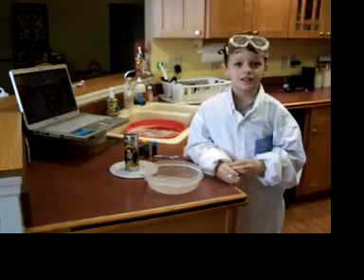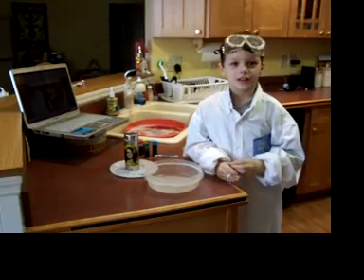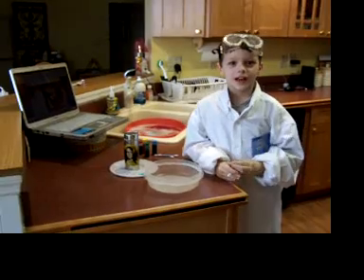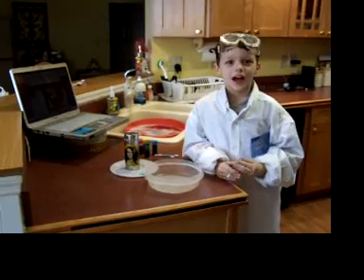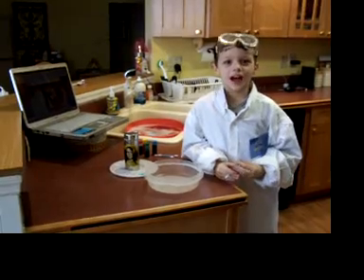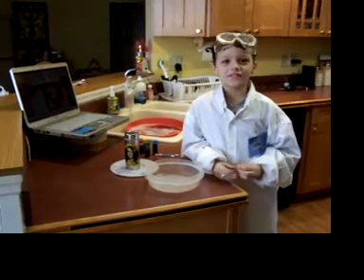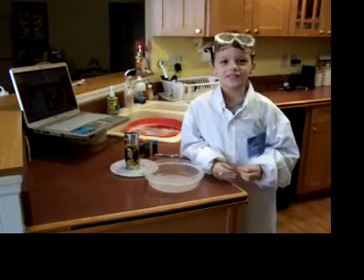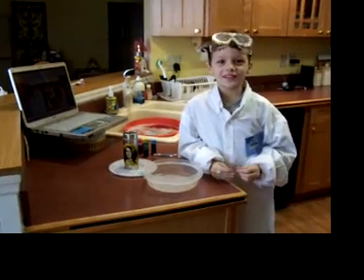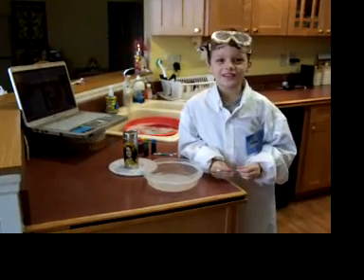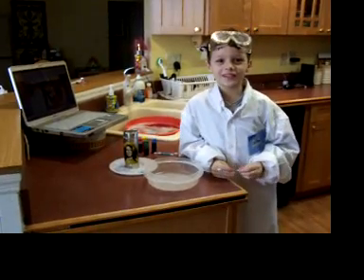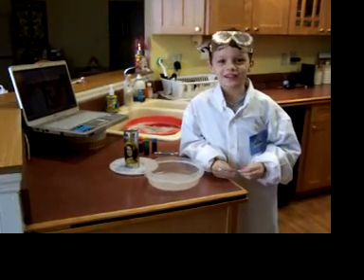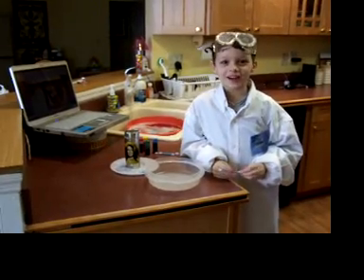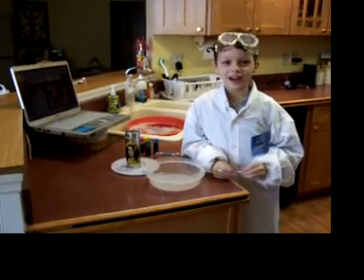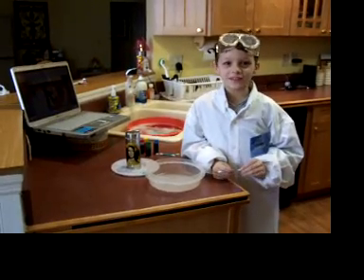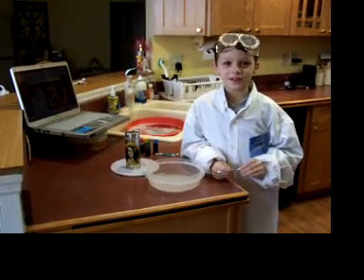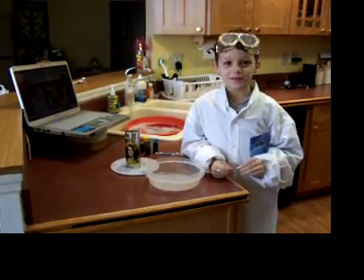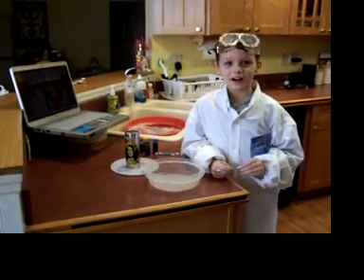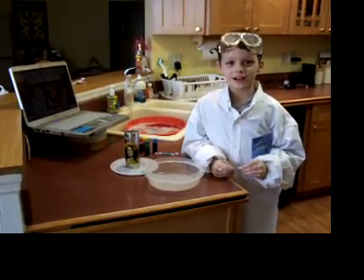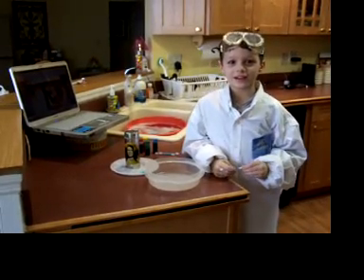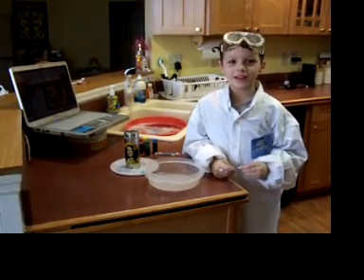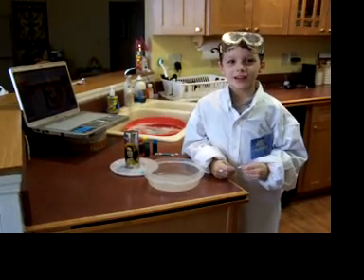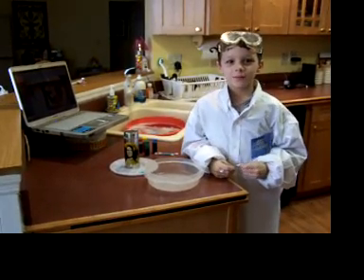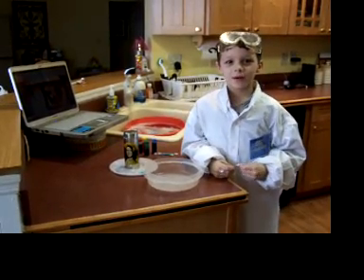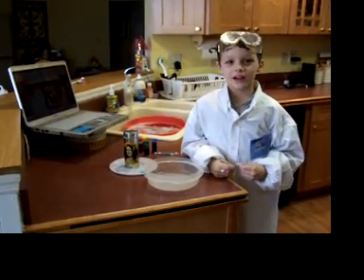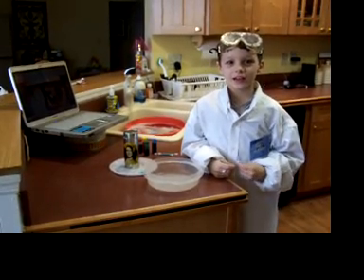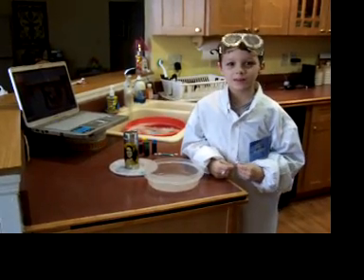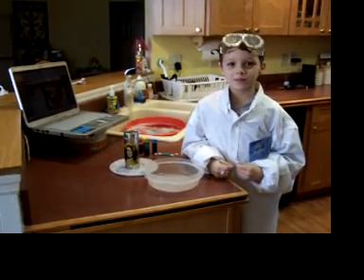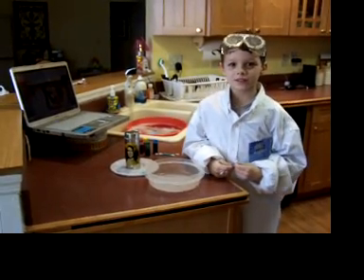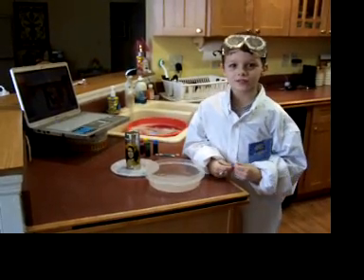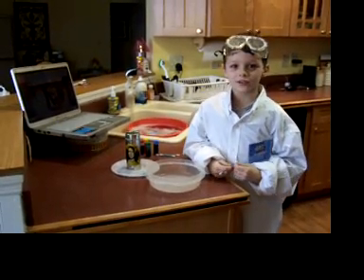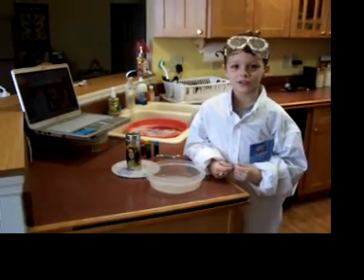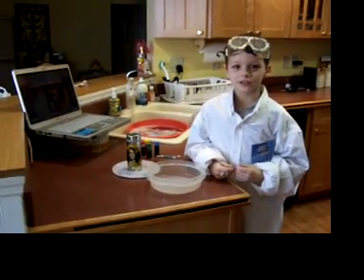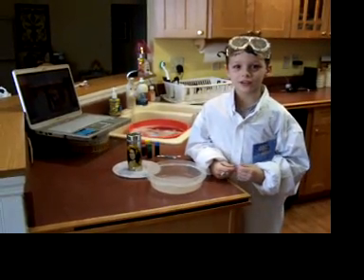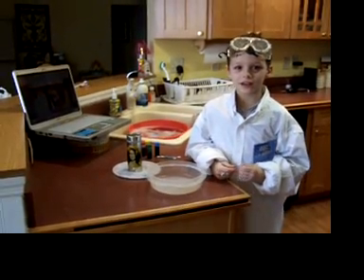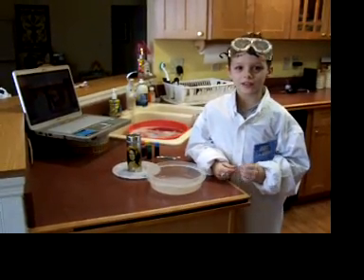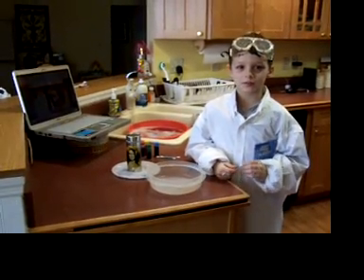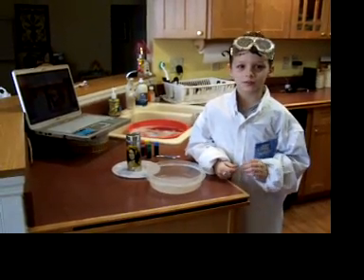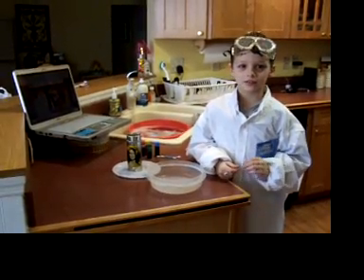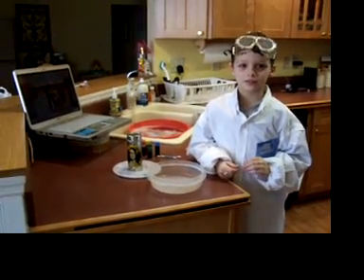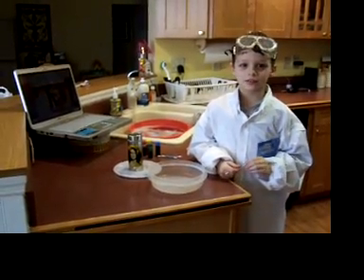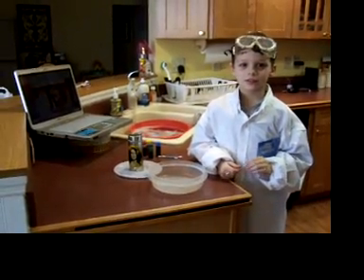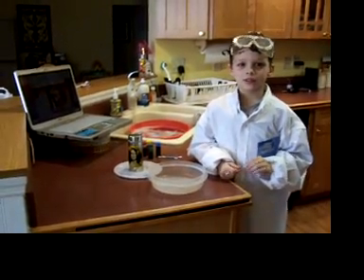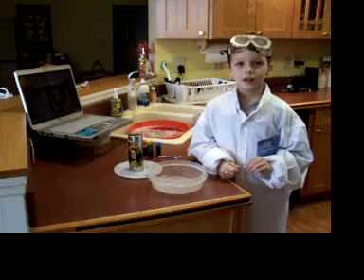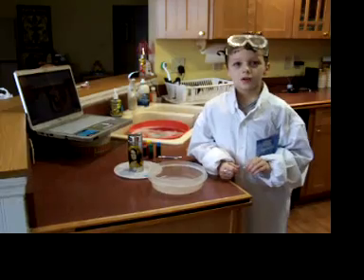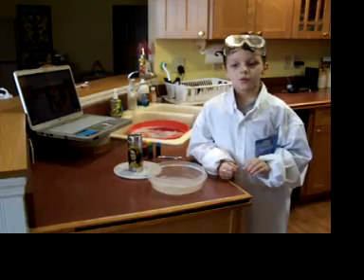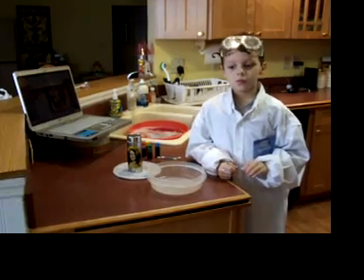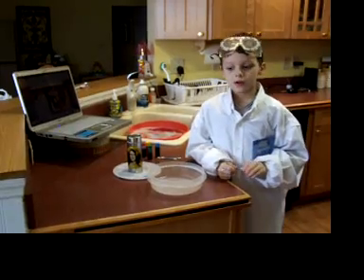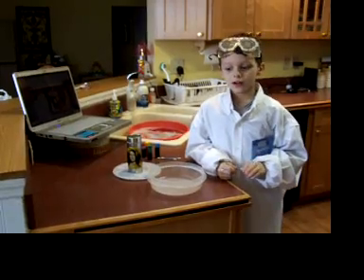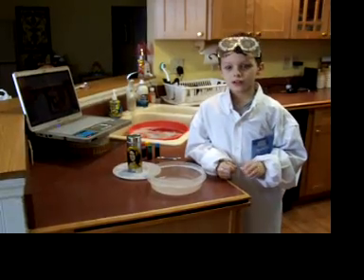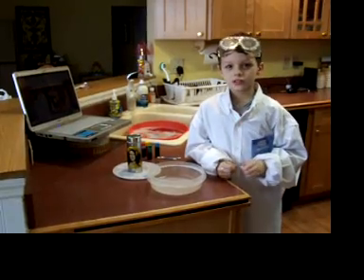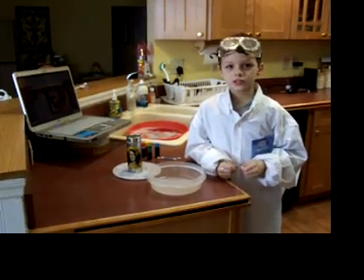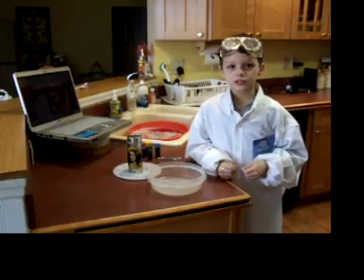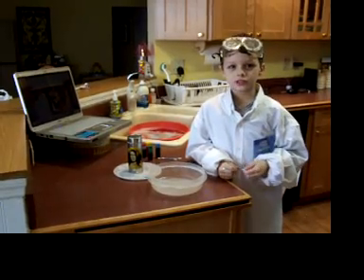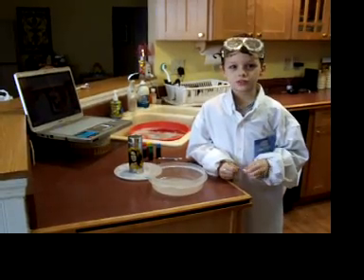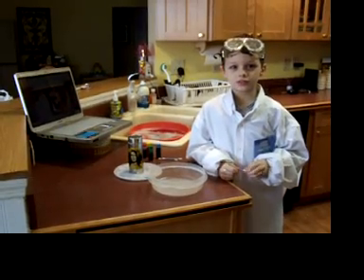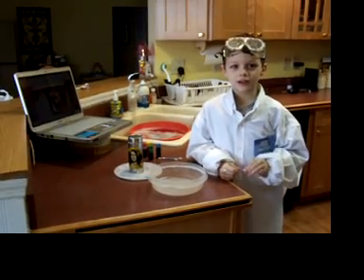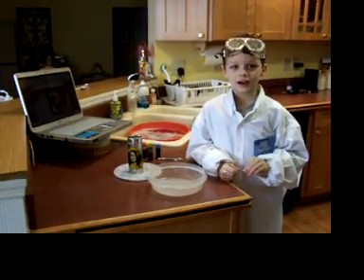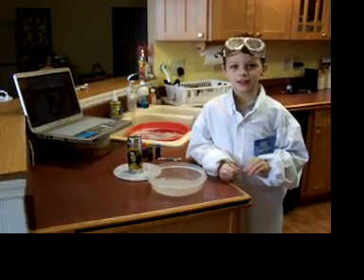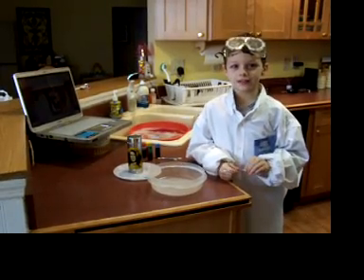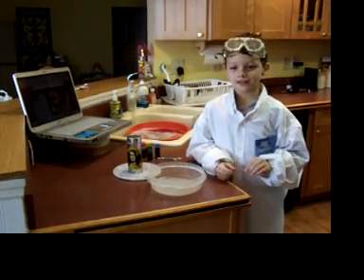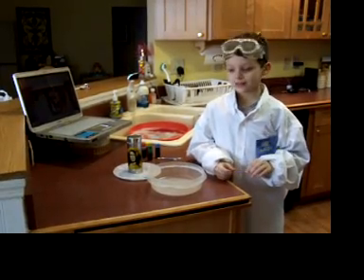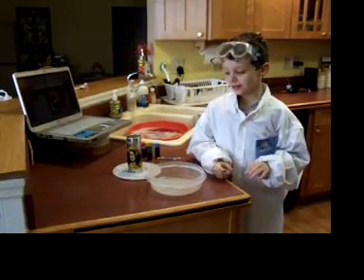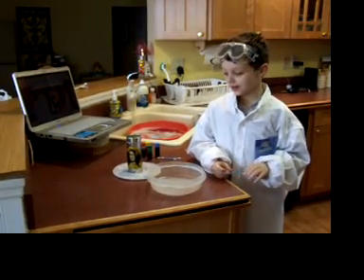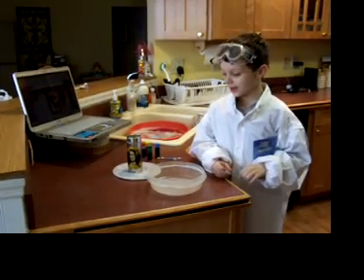Happy New Year everybody. My name is Solar Seth. We are going to do science today.